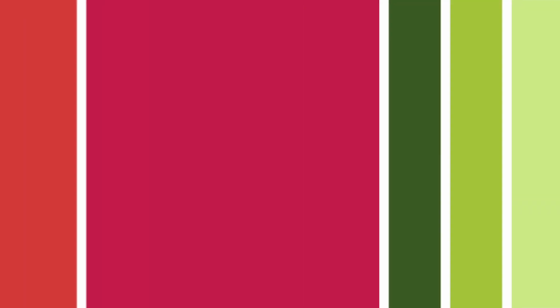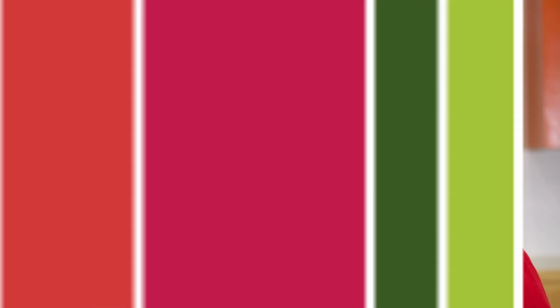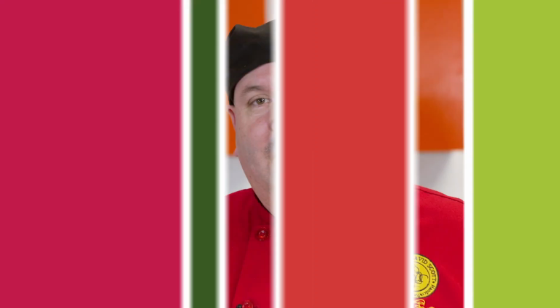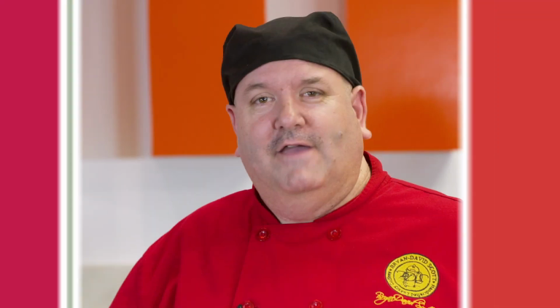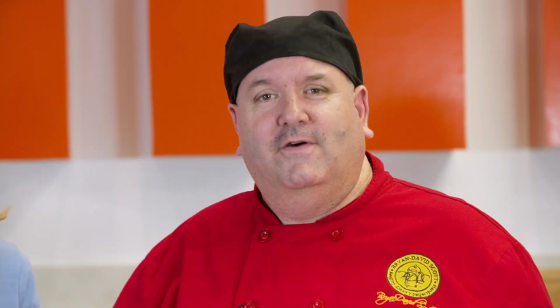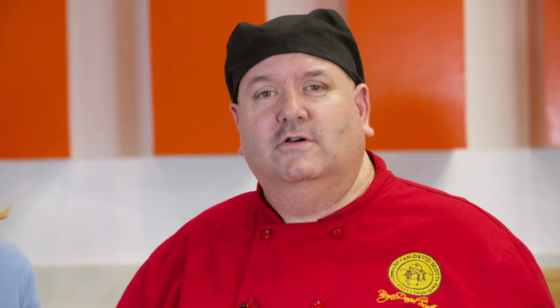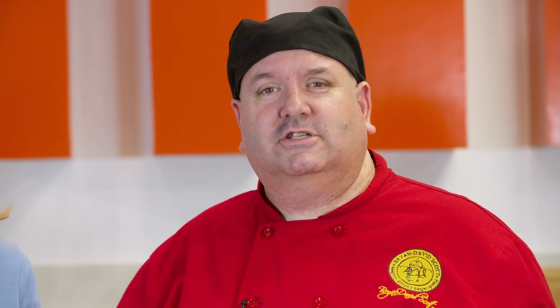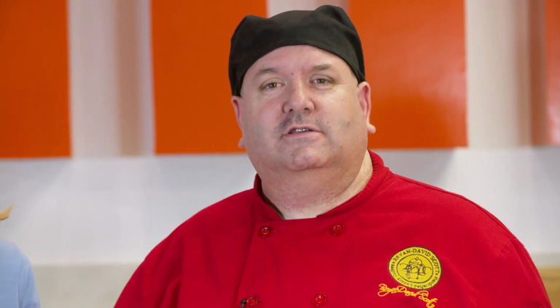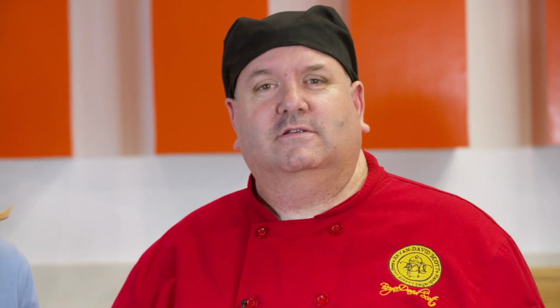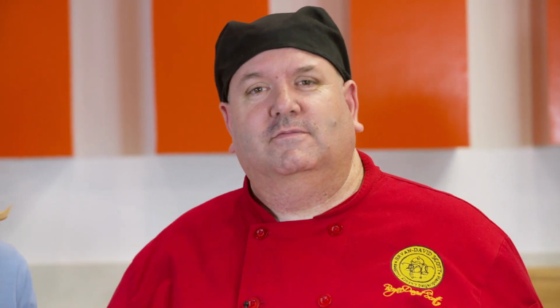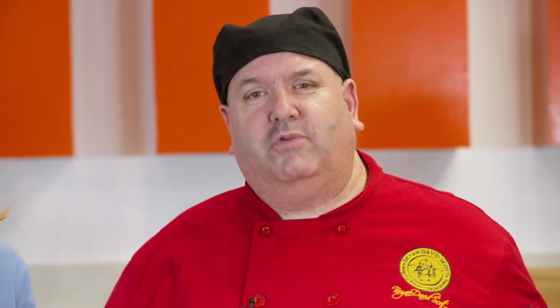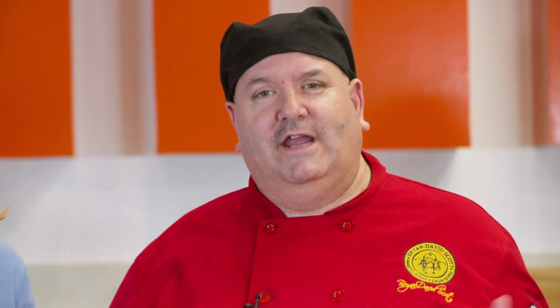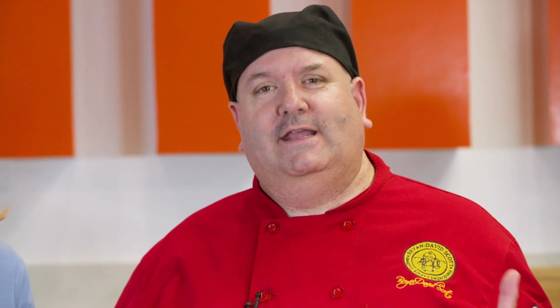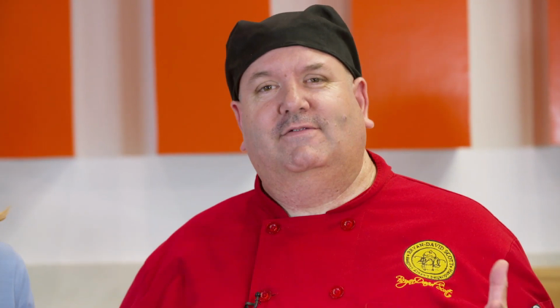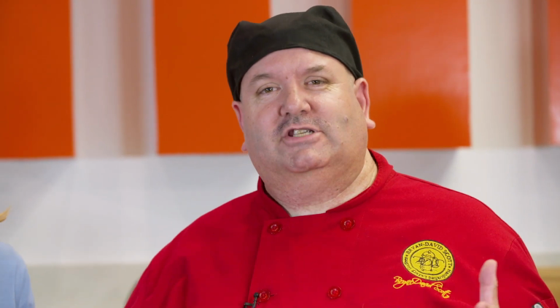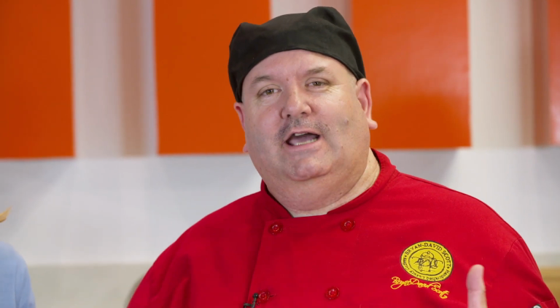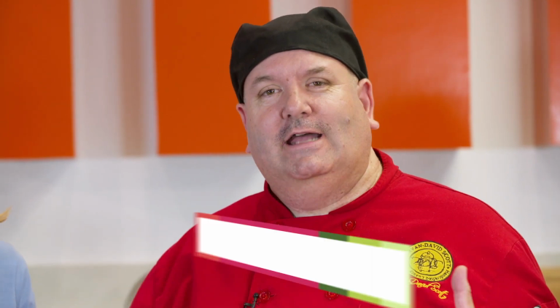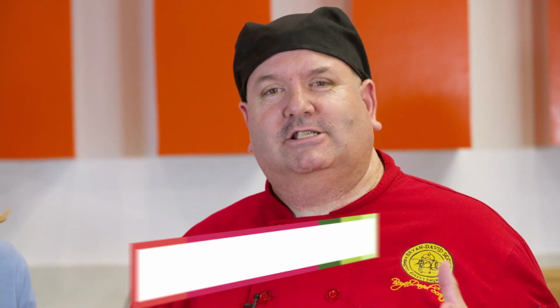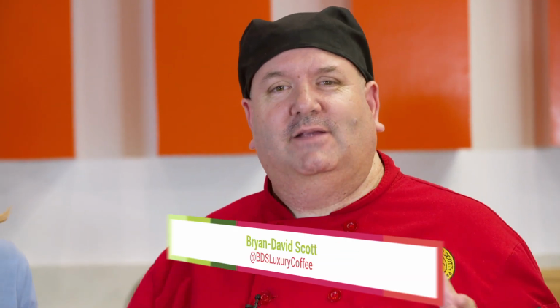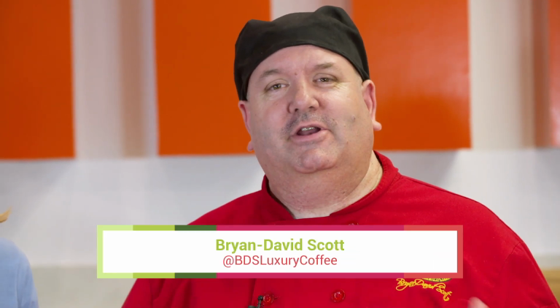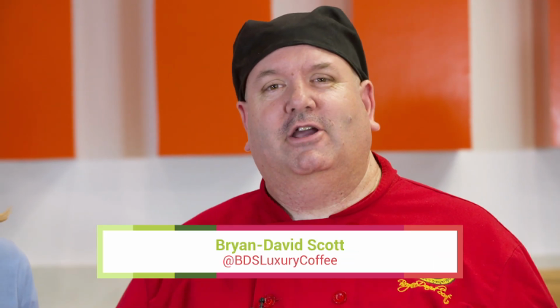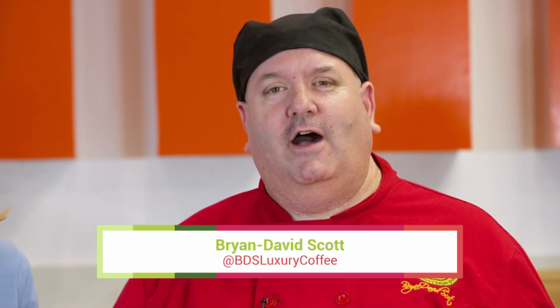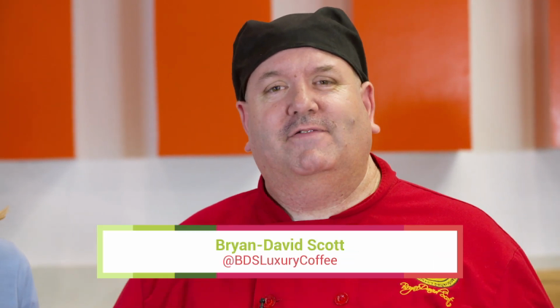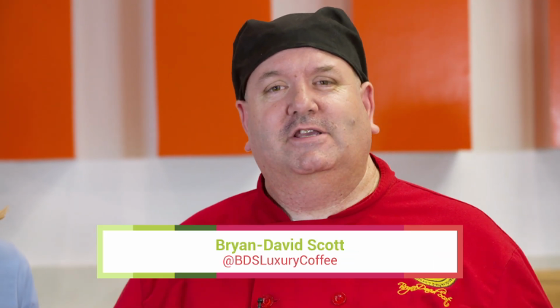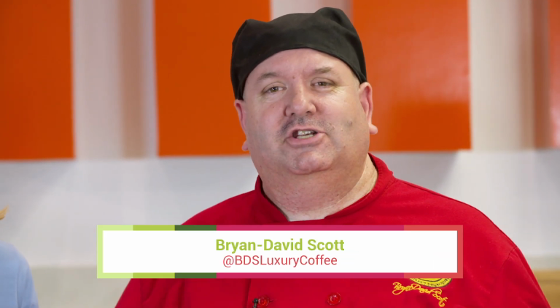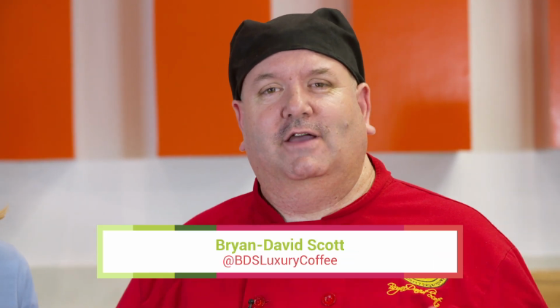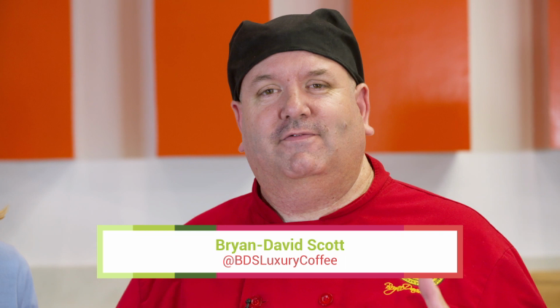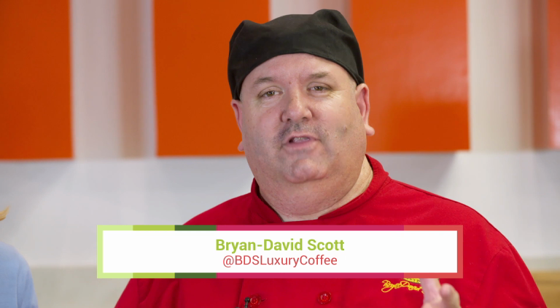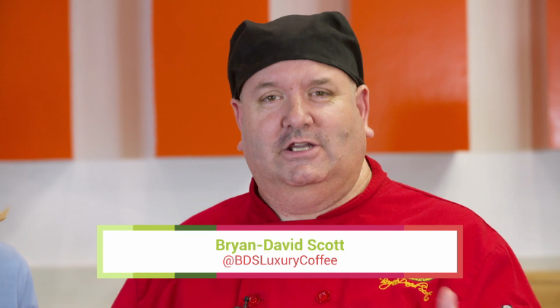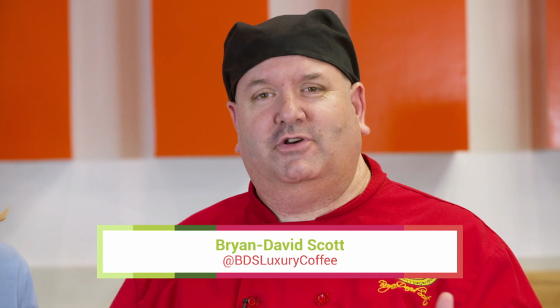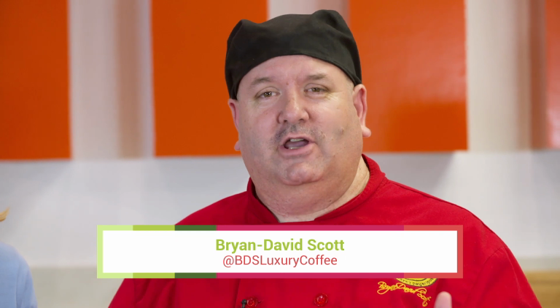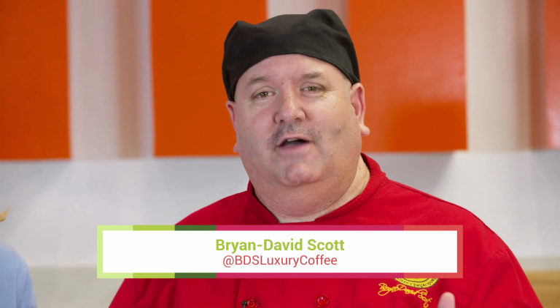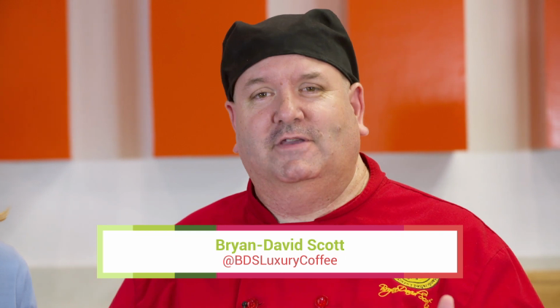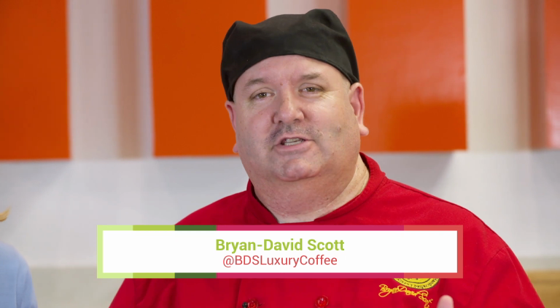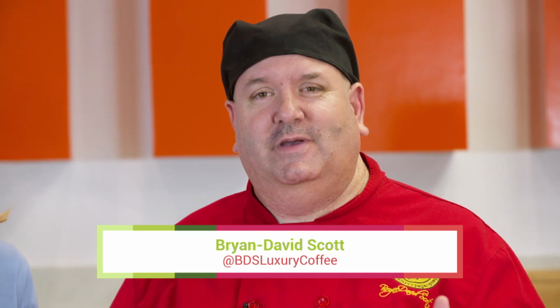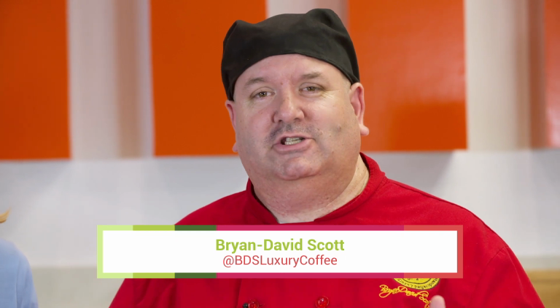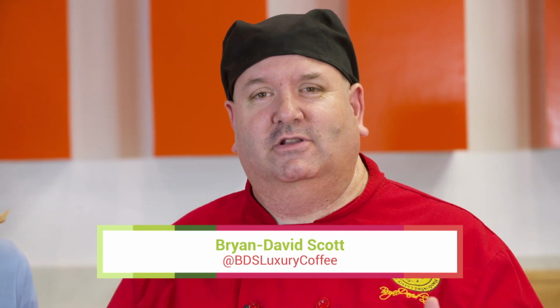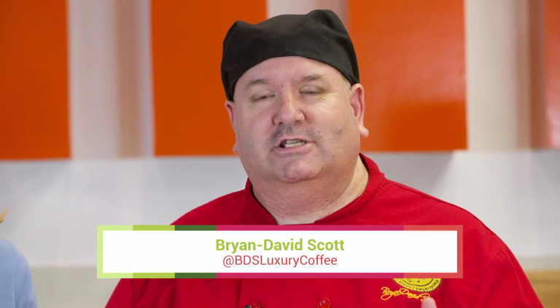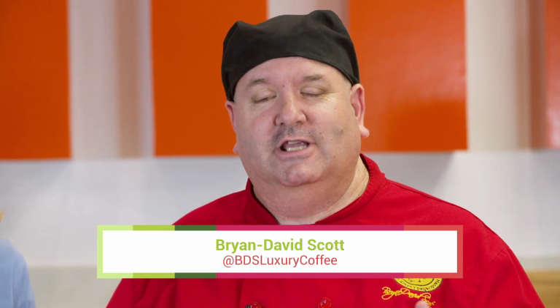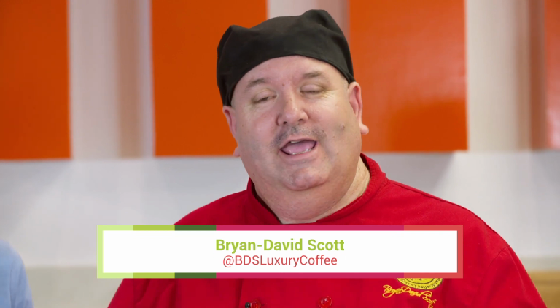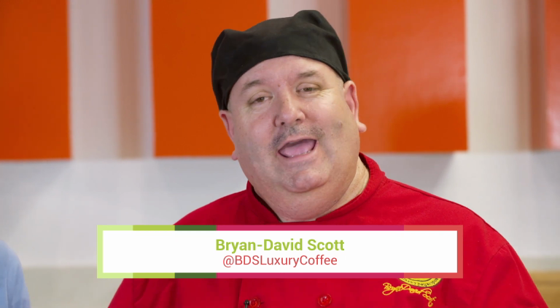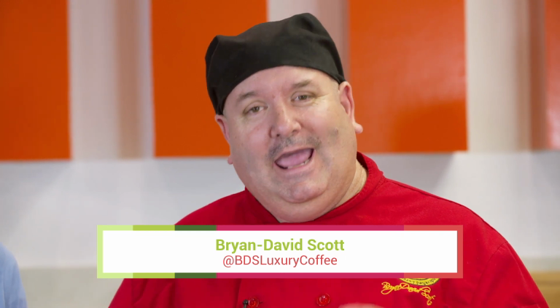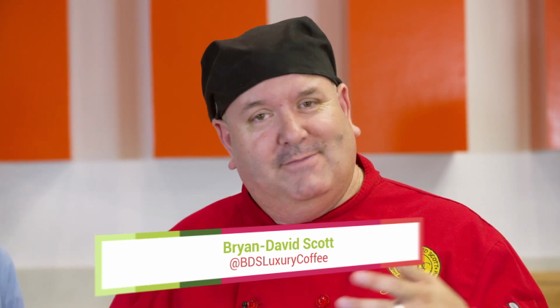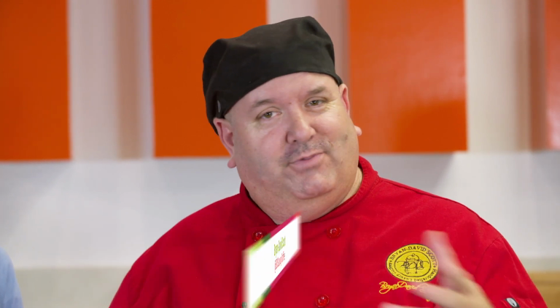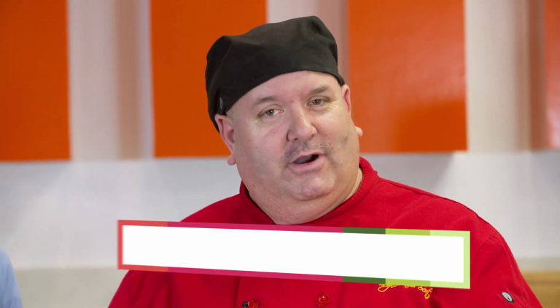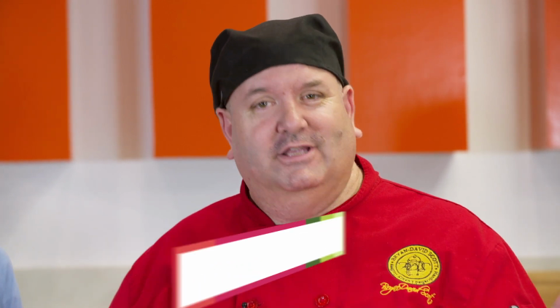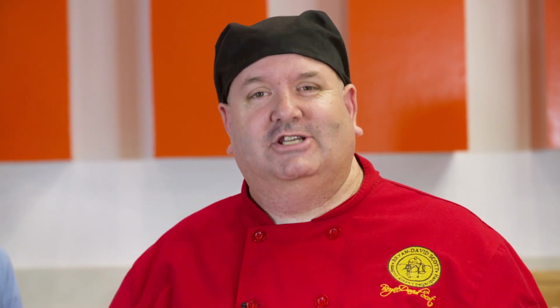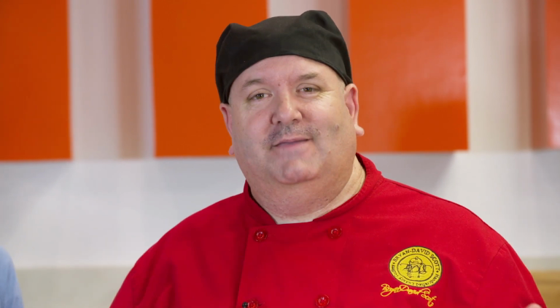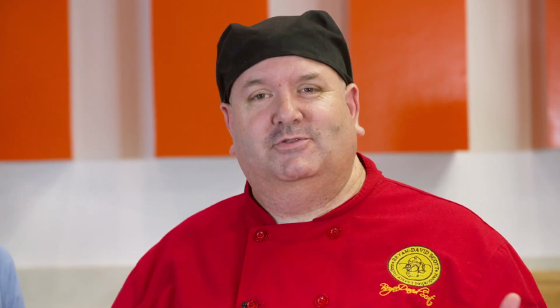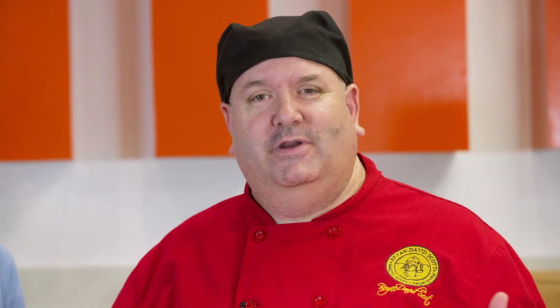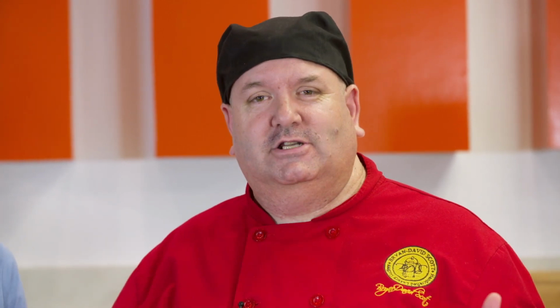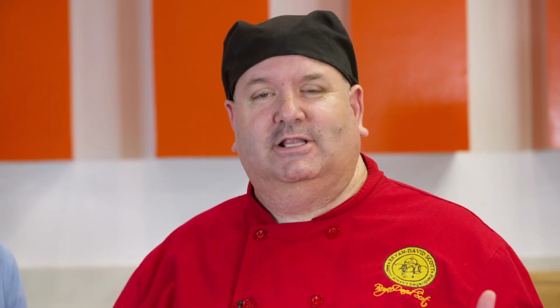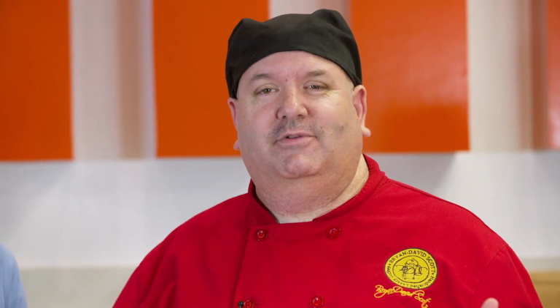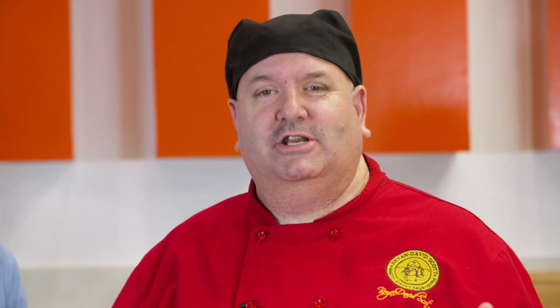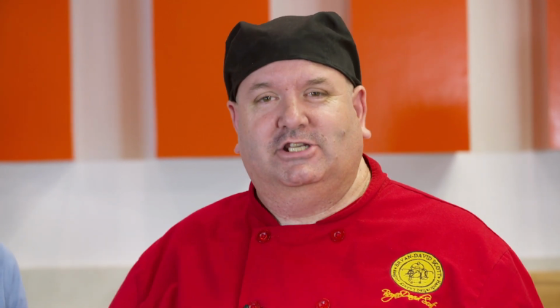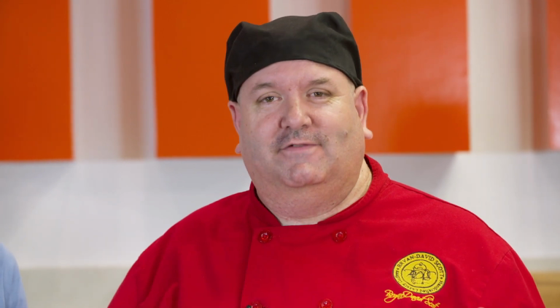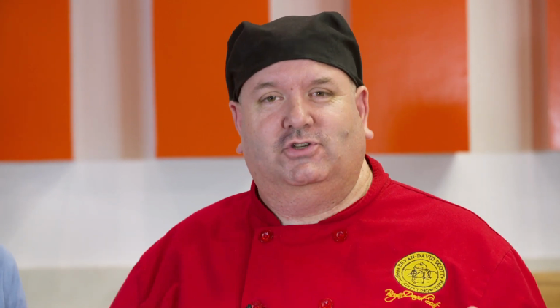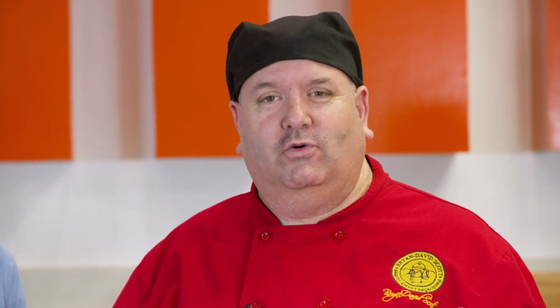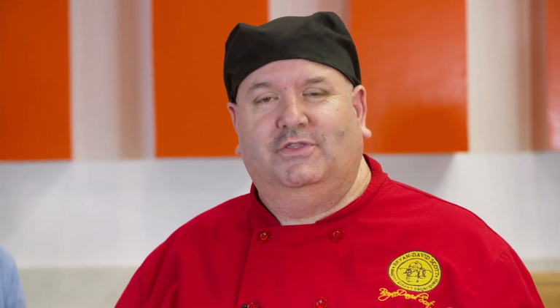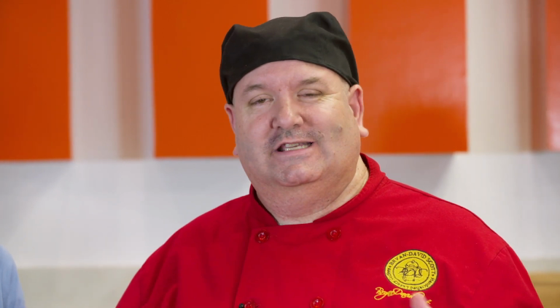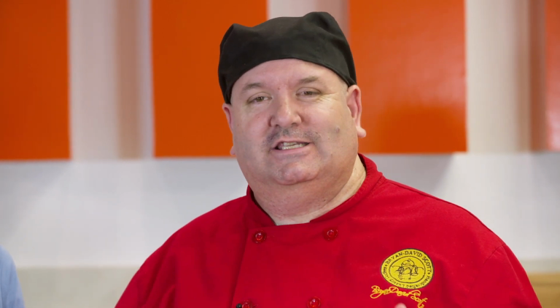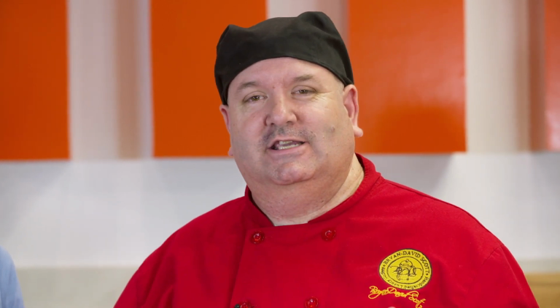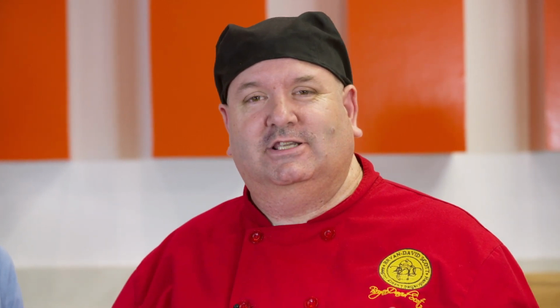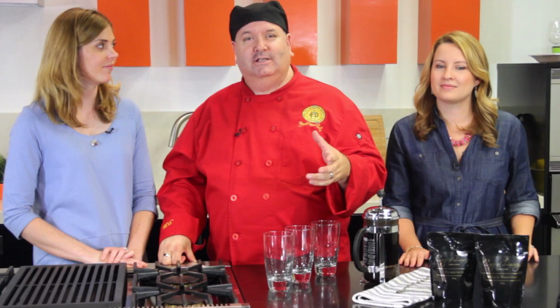Hi folks, Brian David Scott, celebrity coffee chef, luxury coffee specialist, and part of the James Beard Celebrity Chef Tour this season.